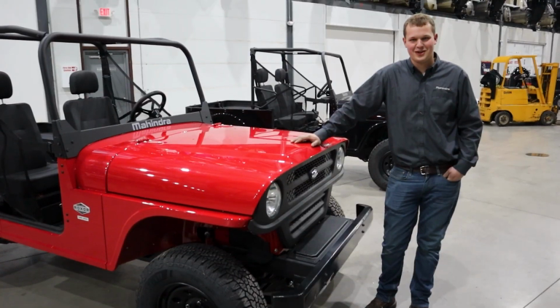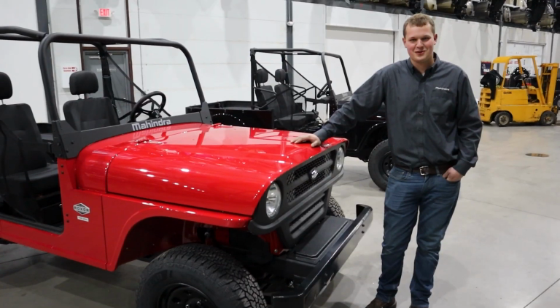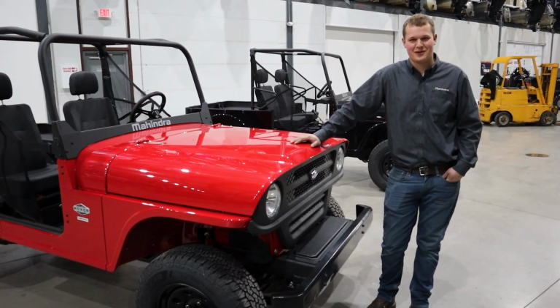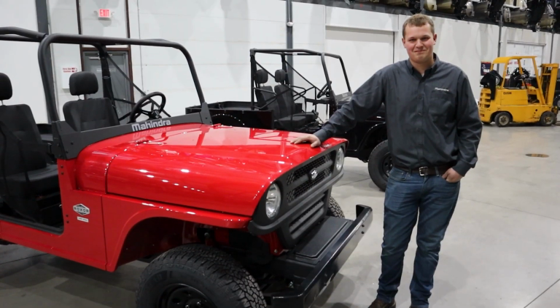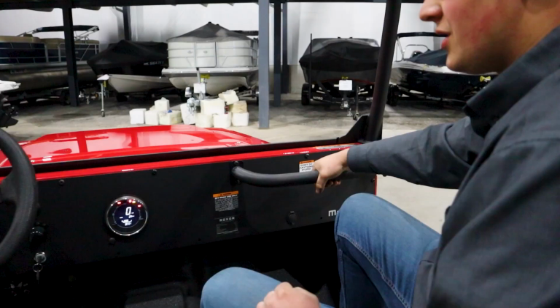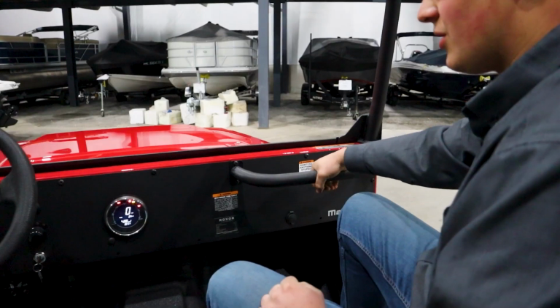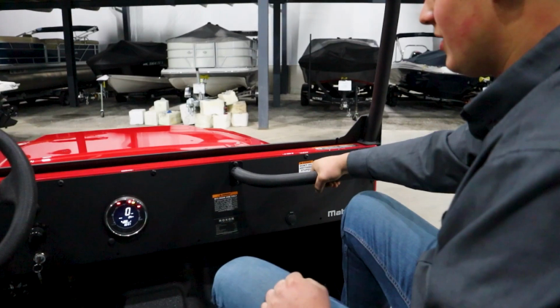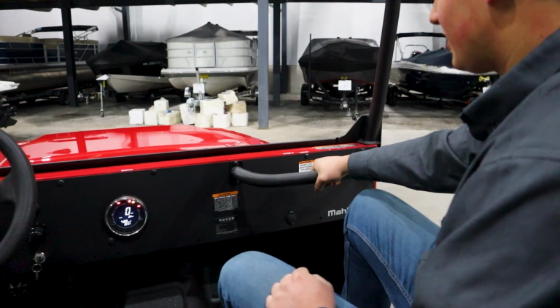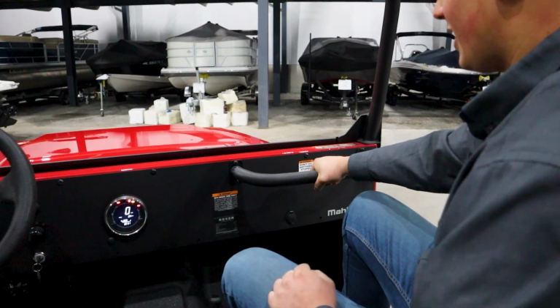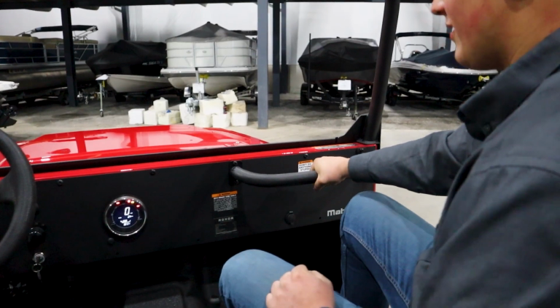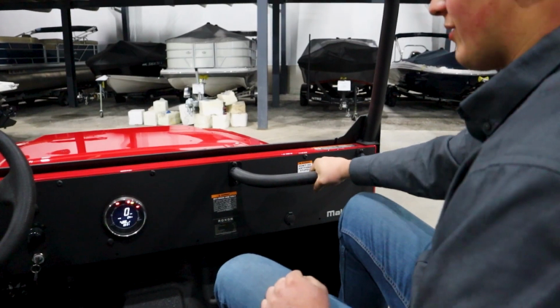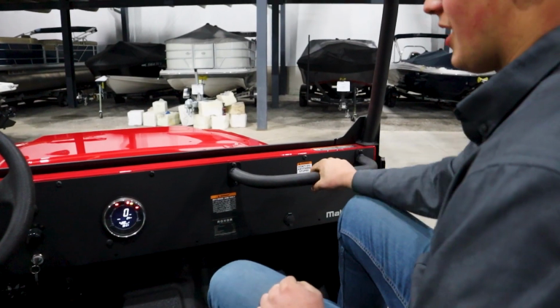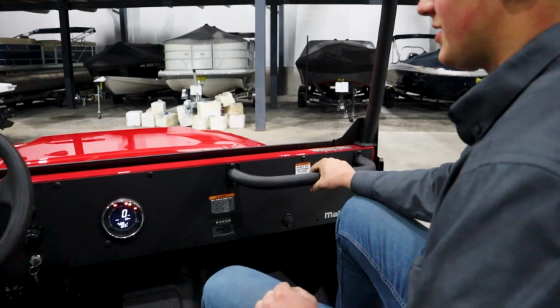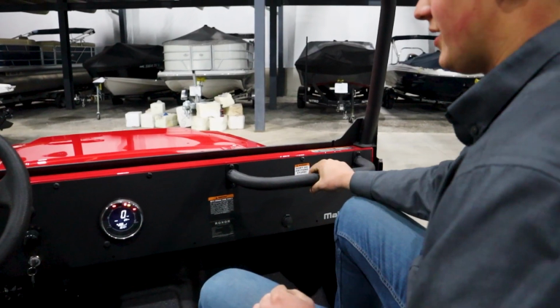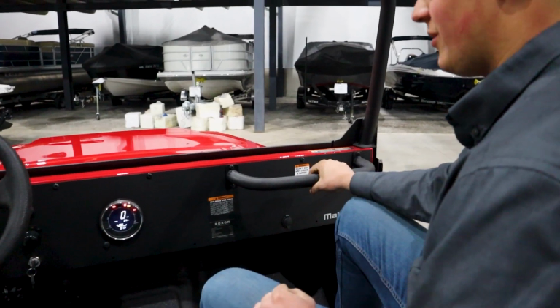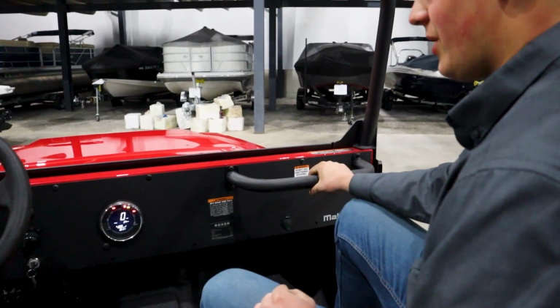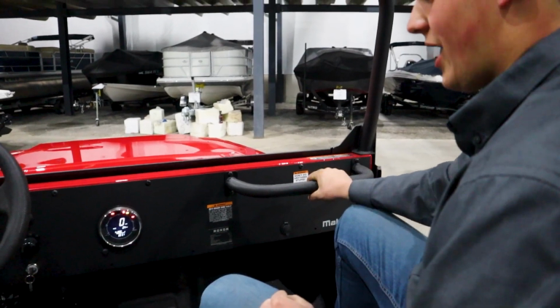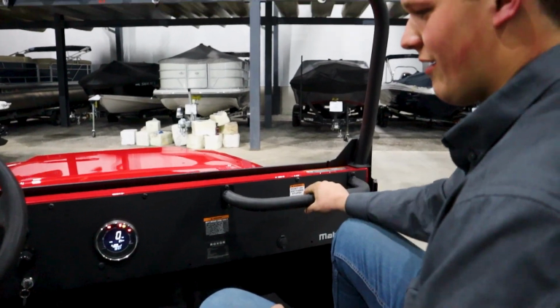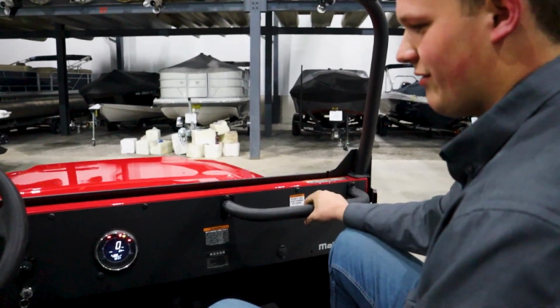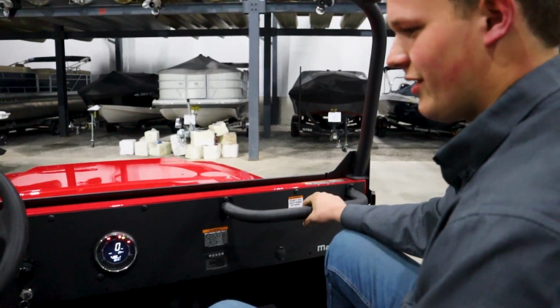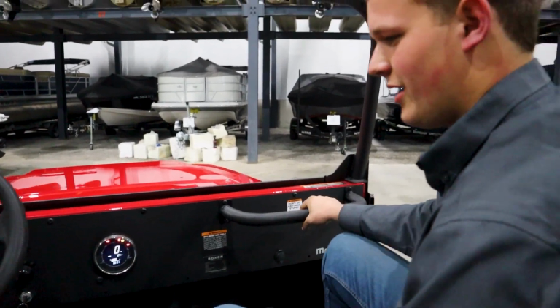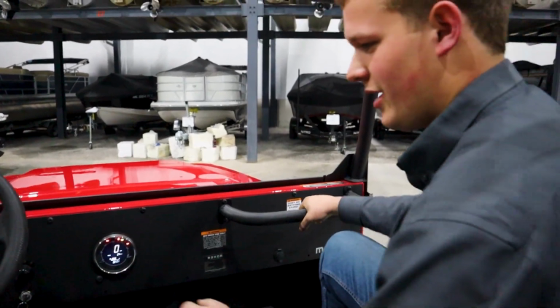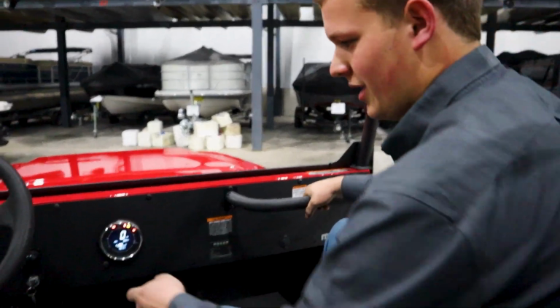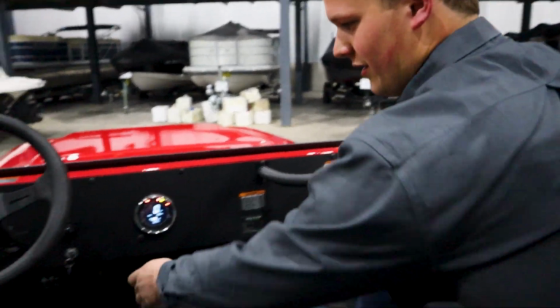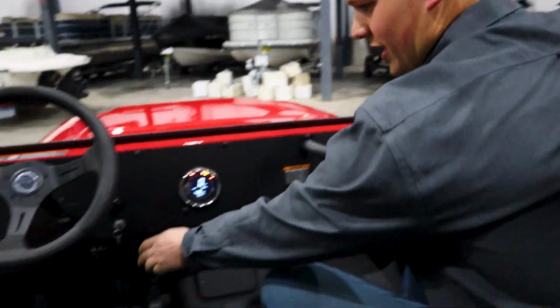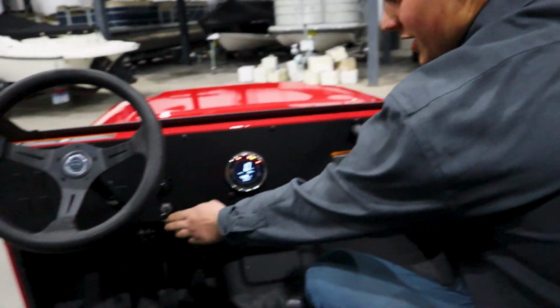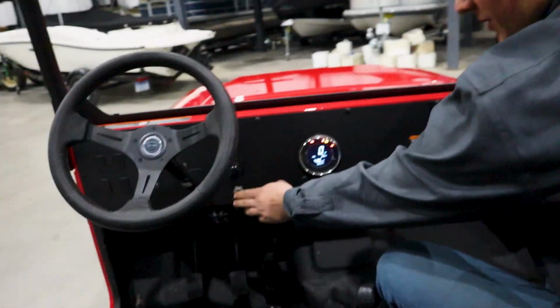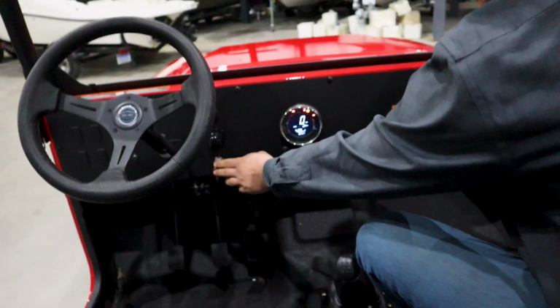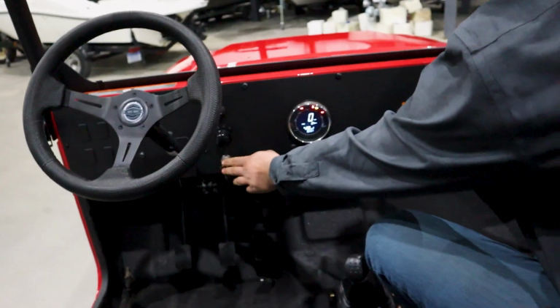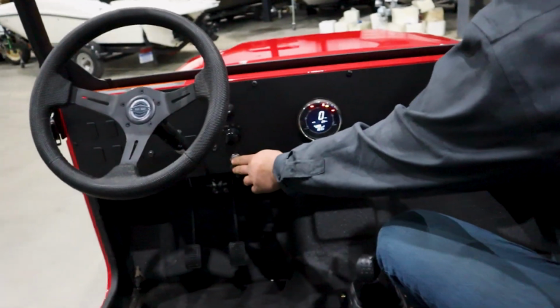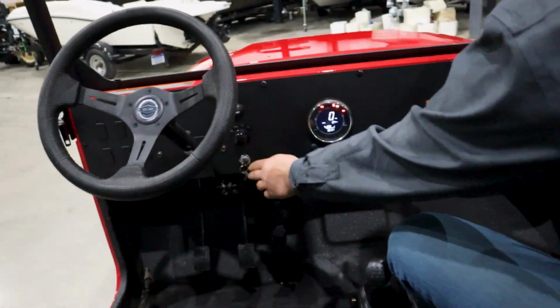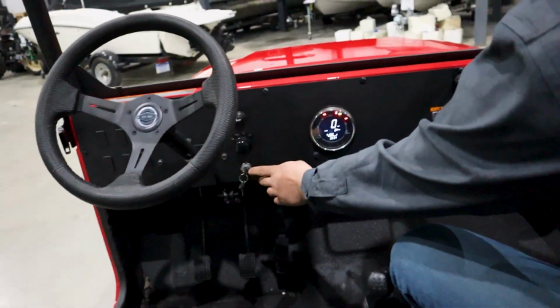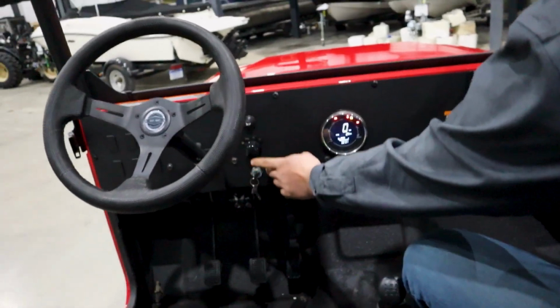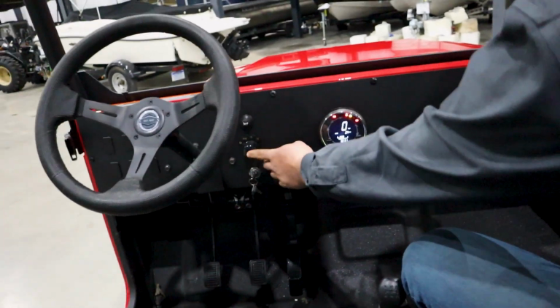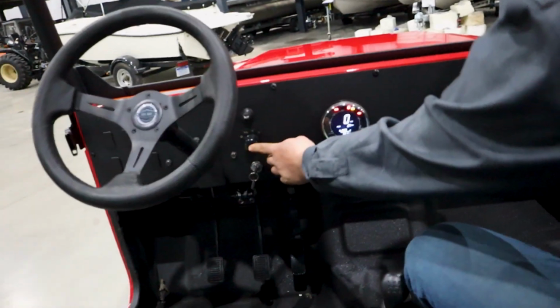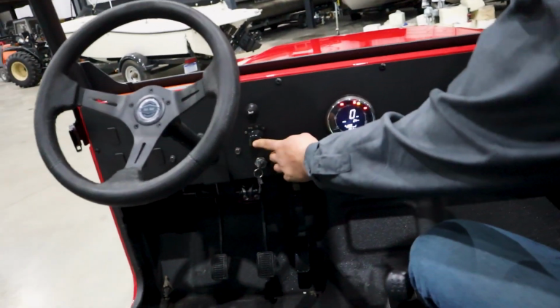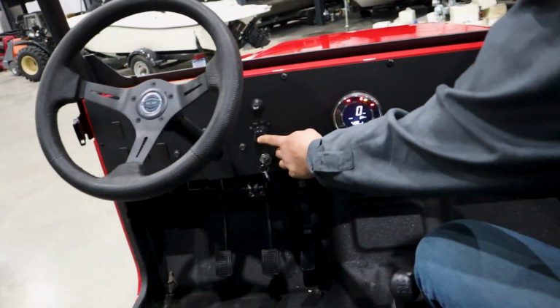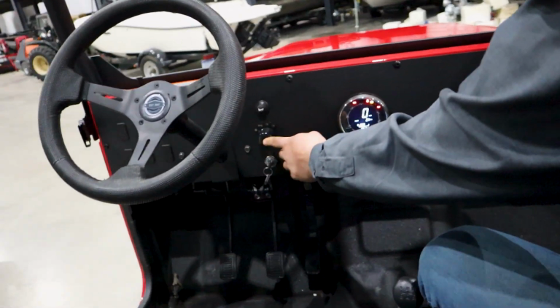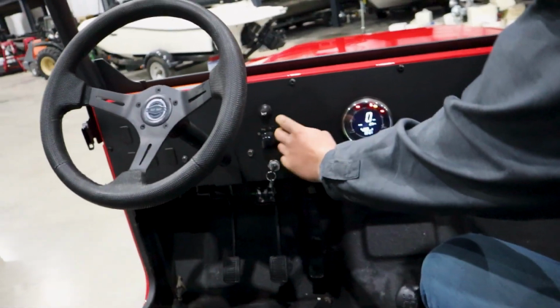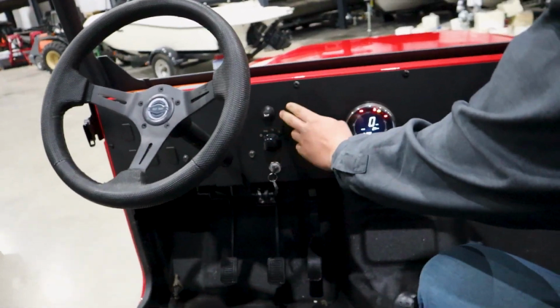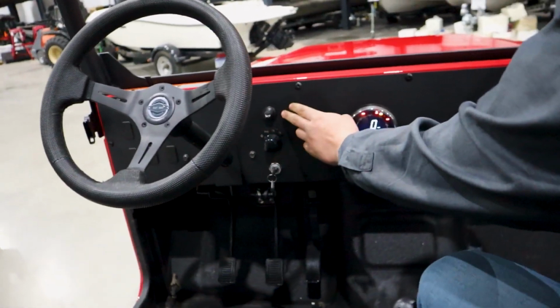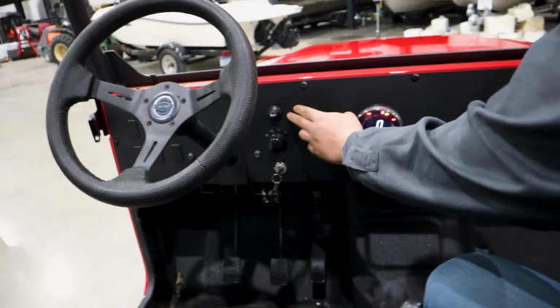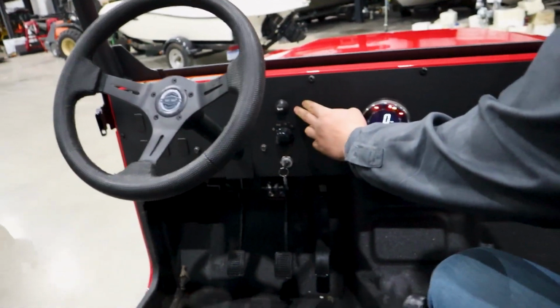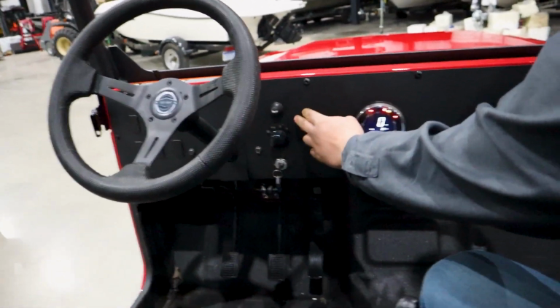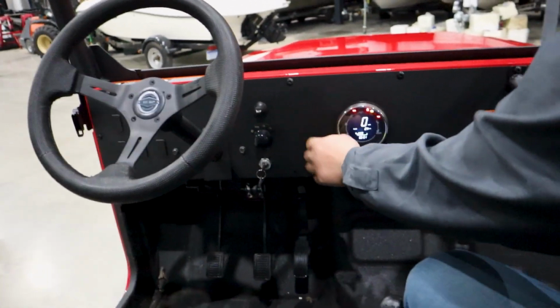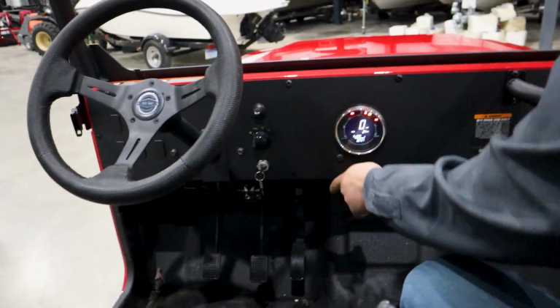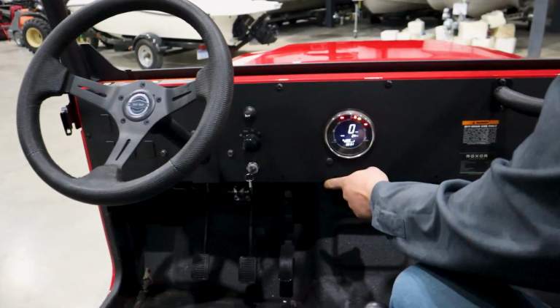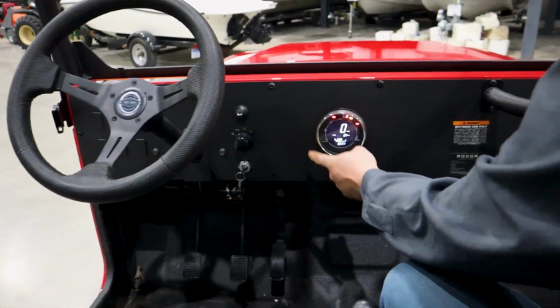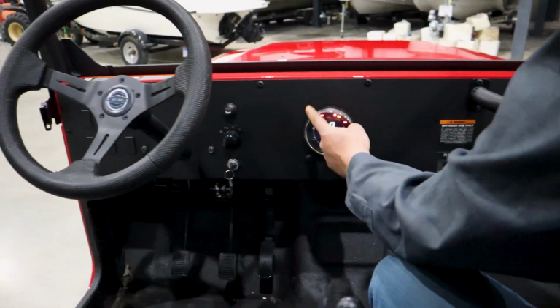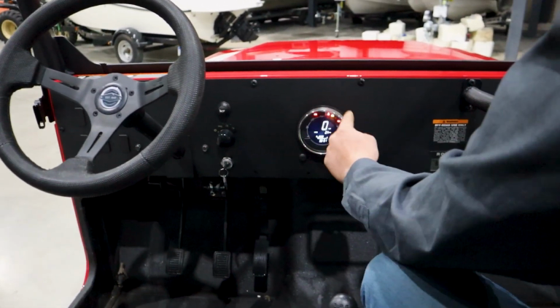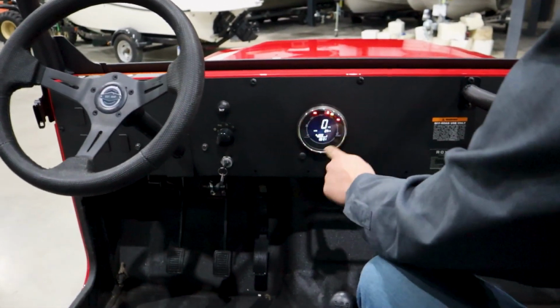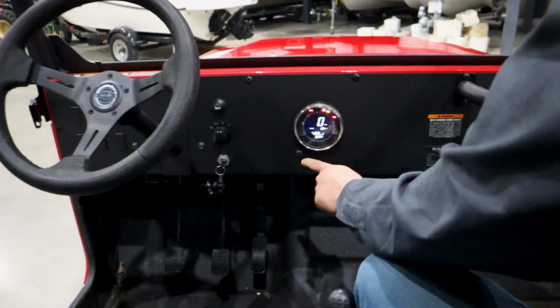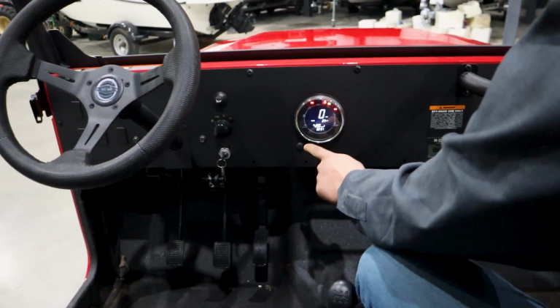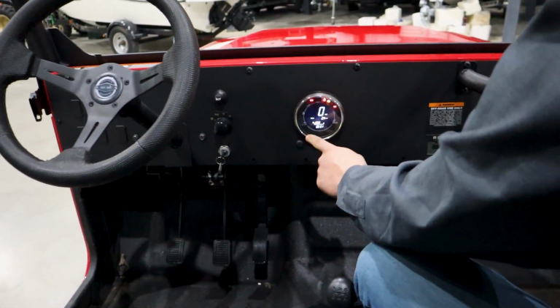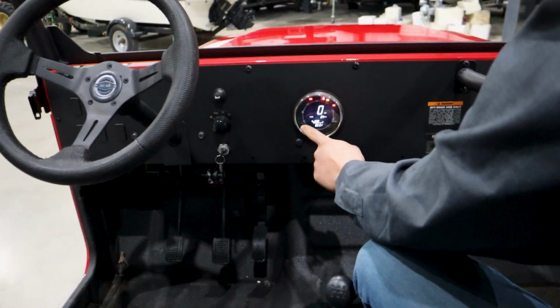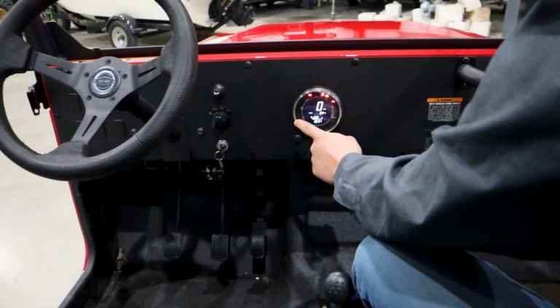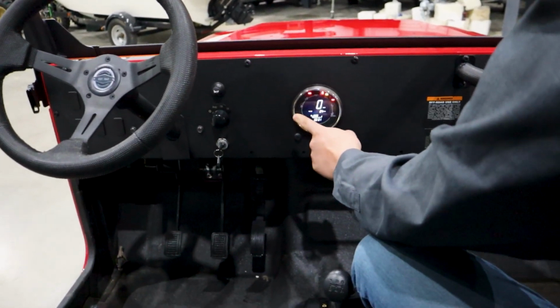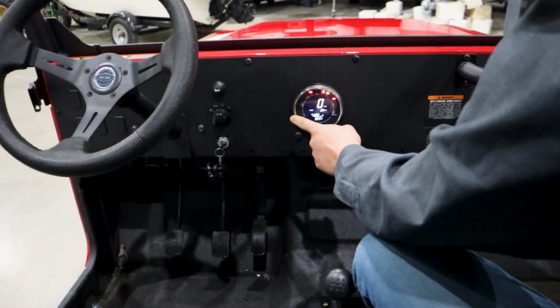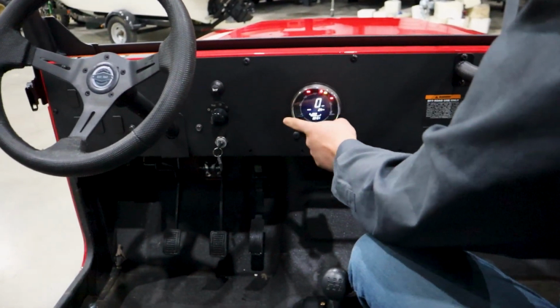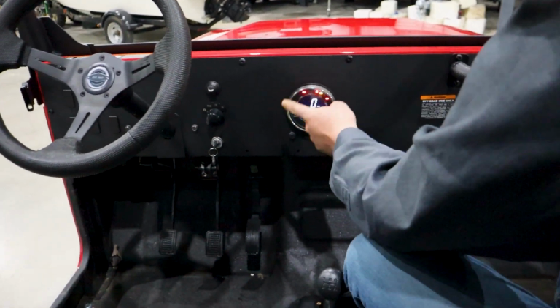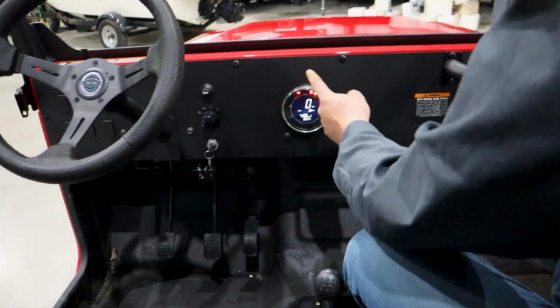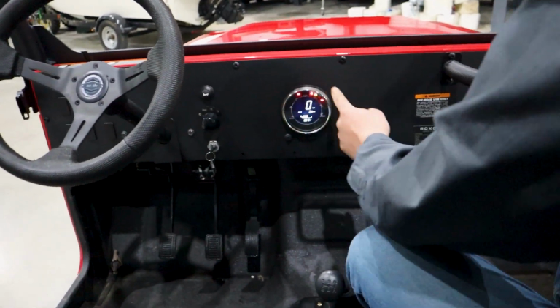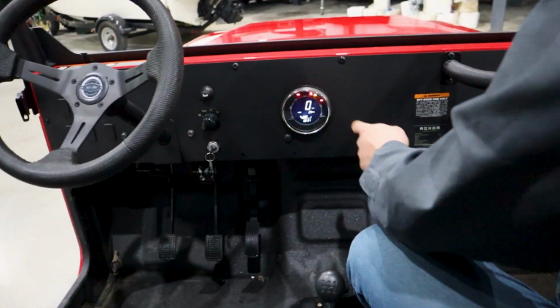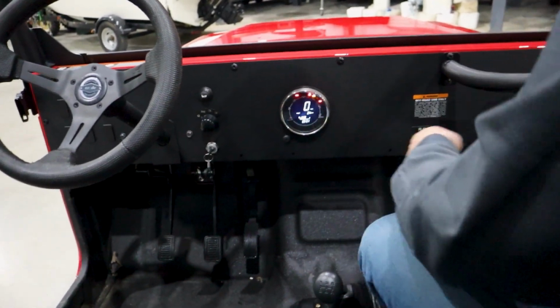Inside the Roxor we have the key switch, the headlight switch, the horn, and then one gauge which tells you all the information.